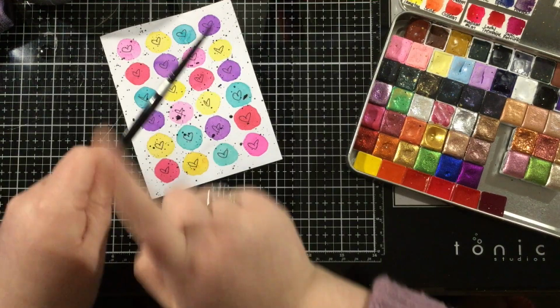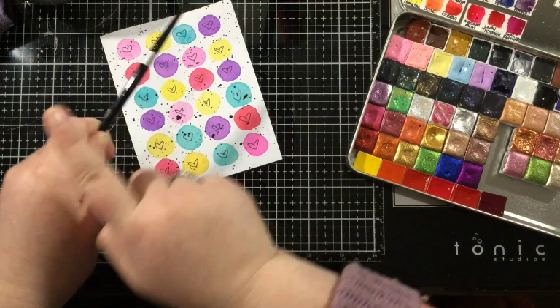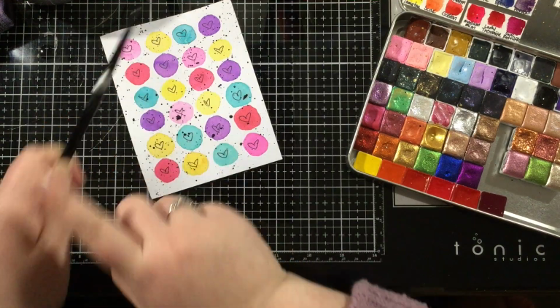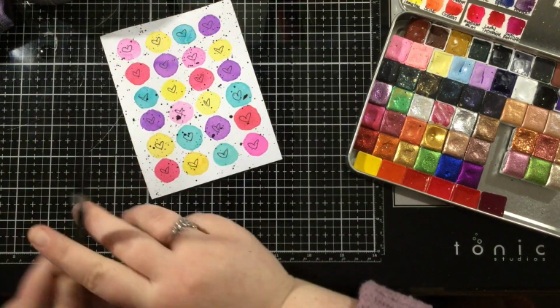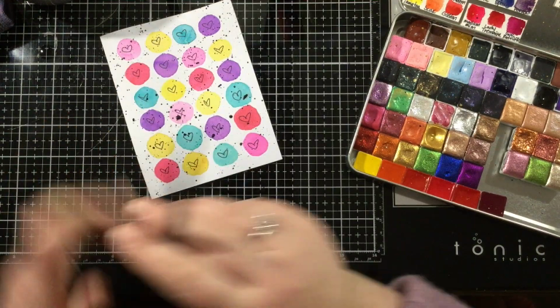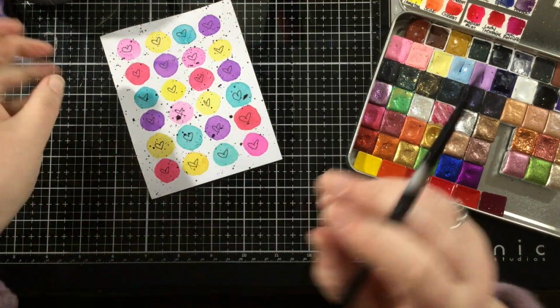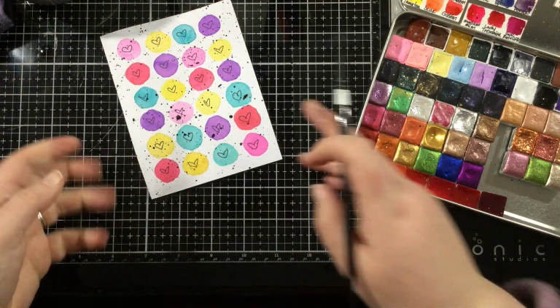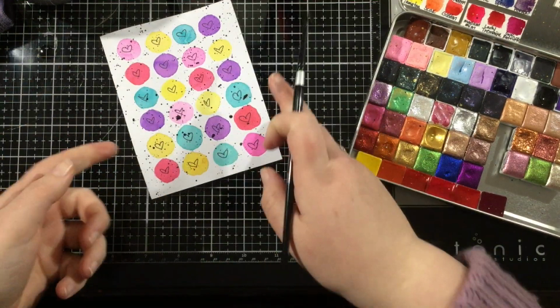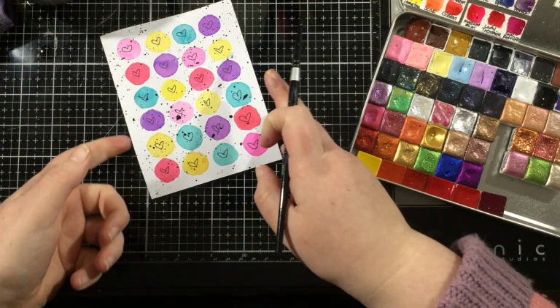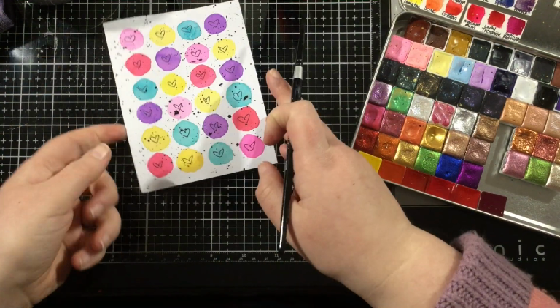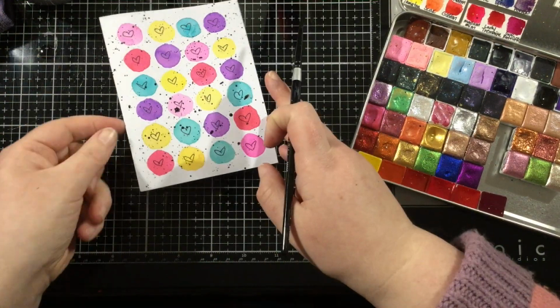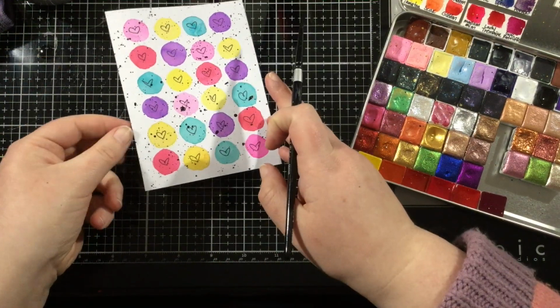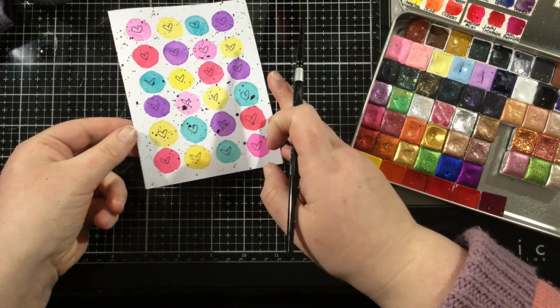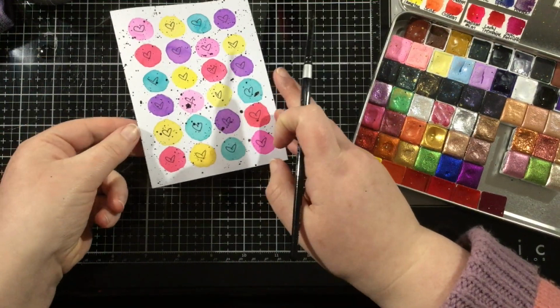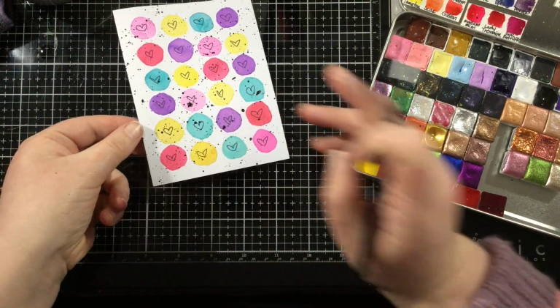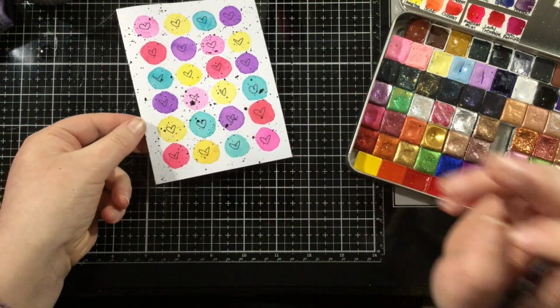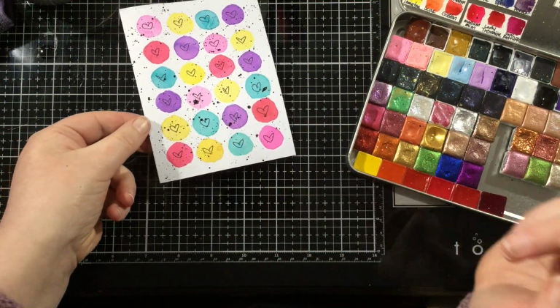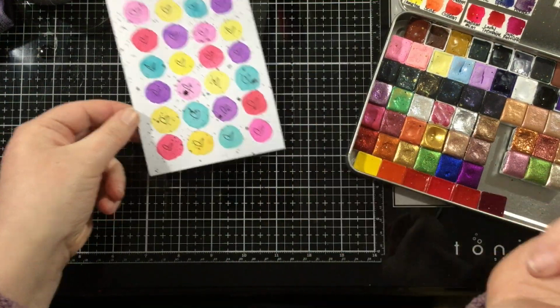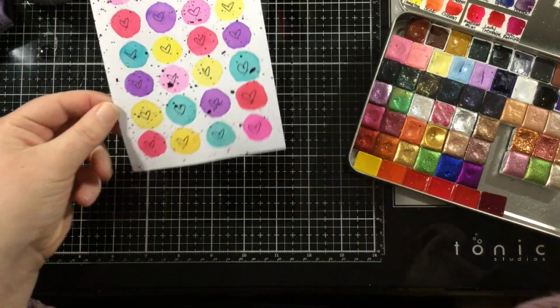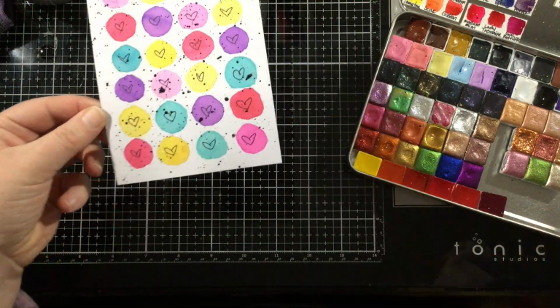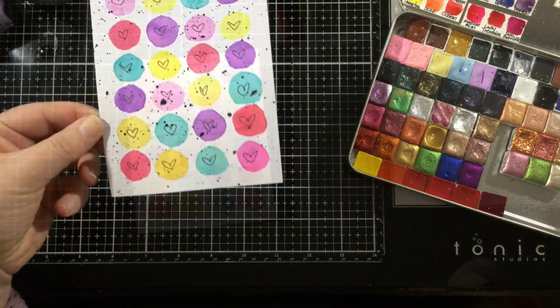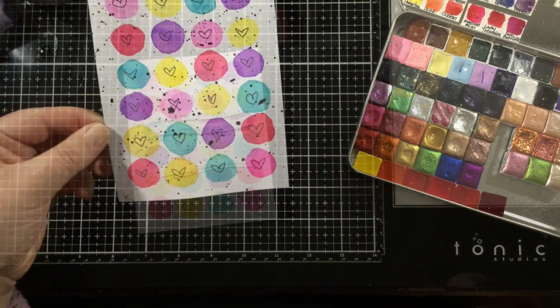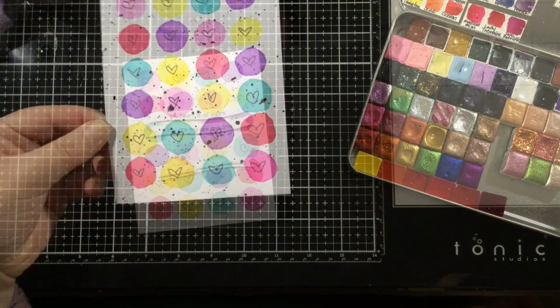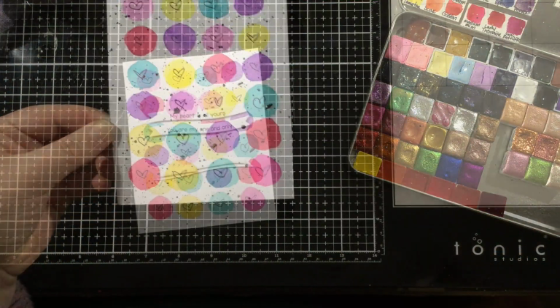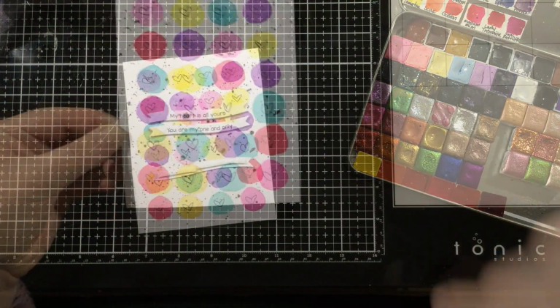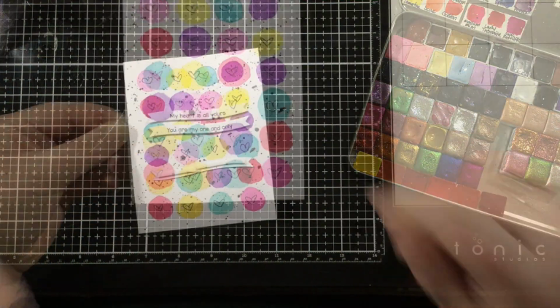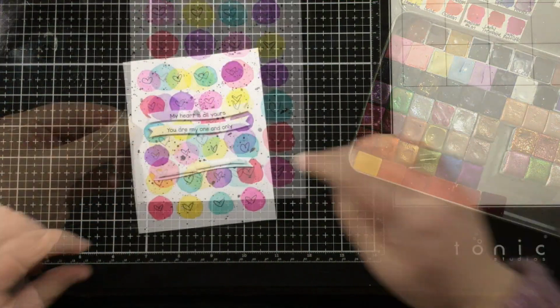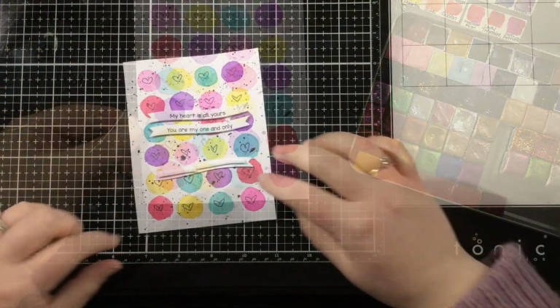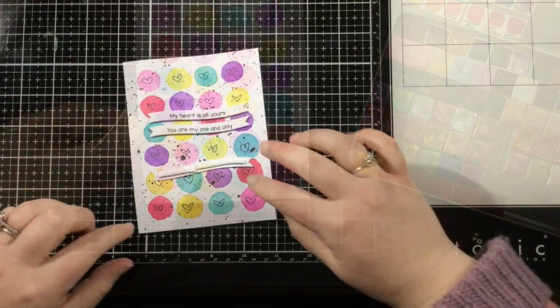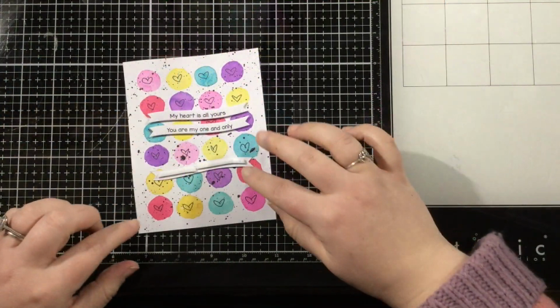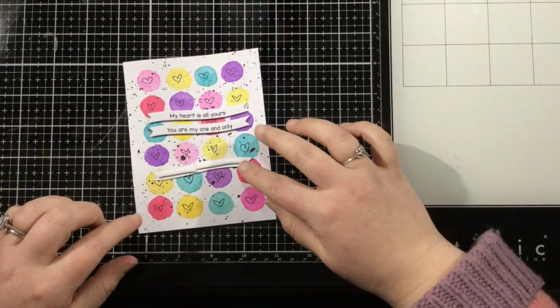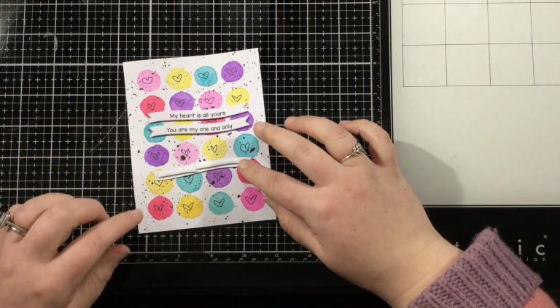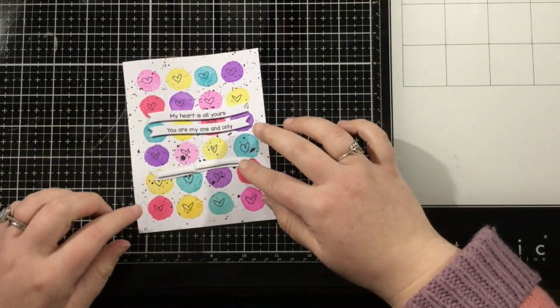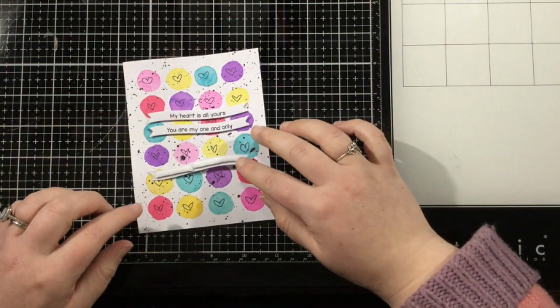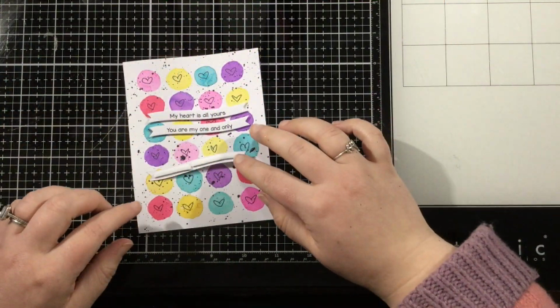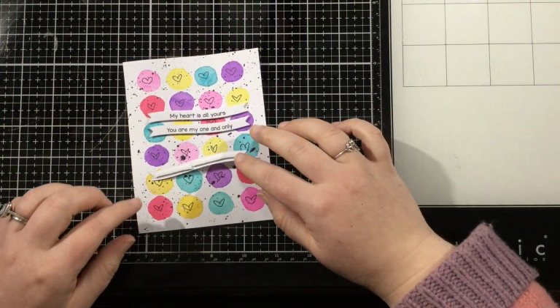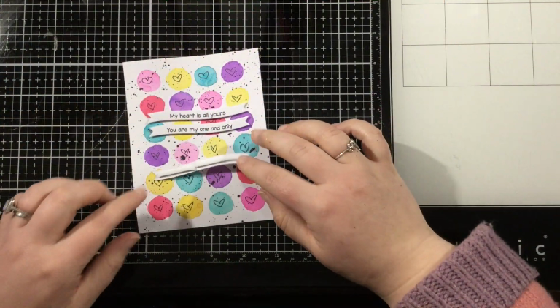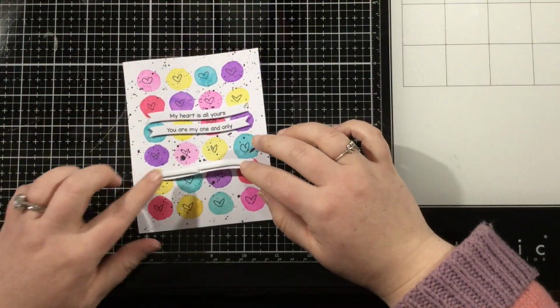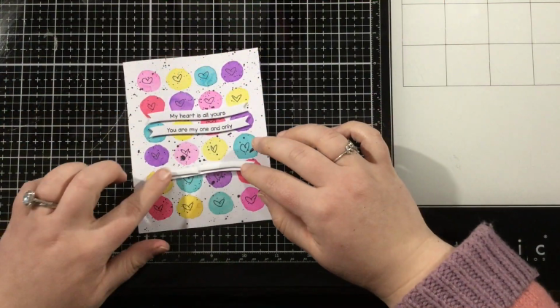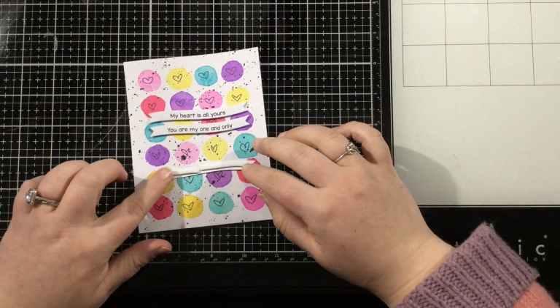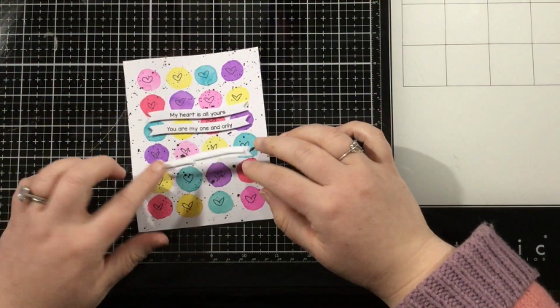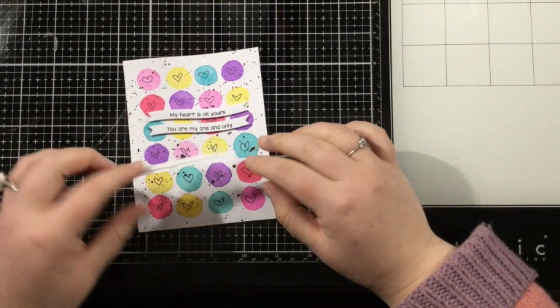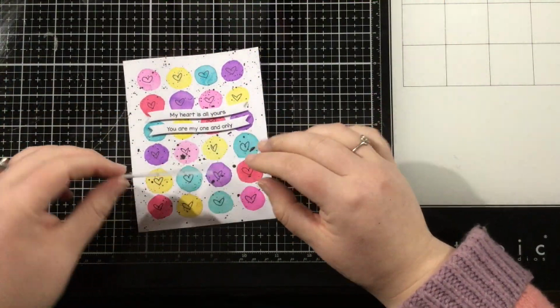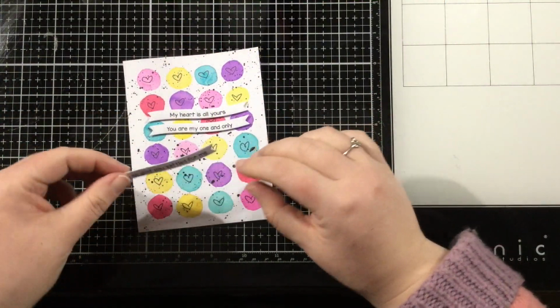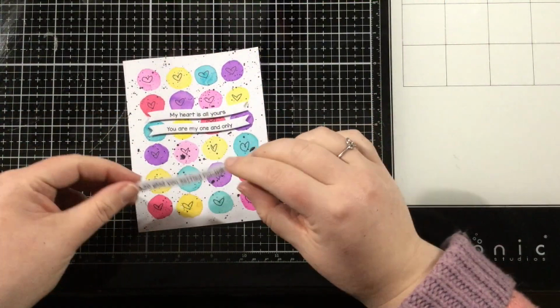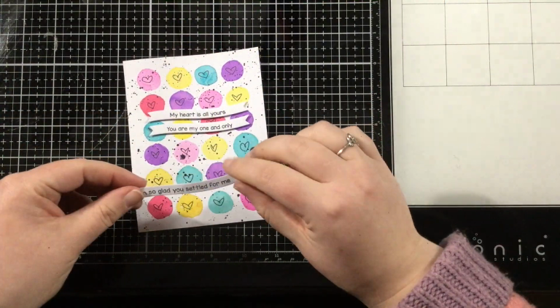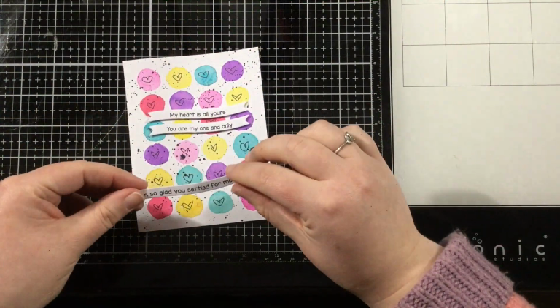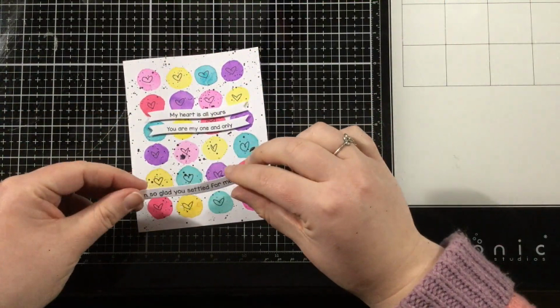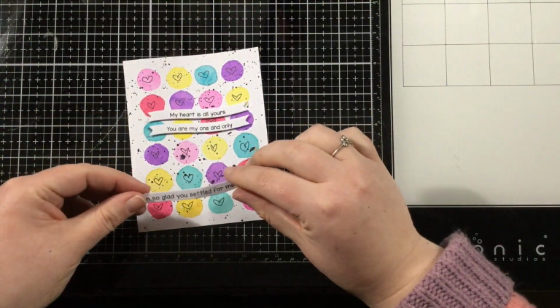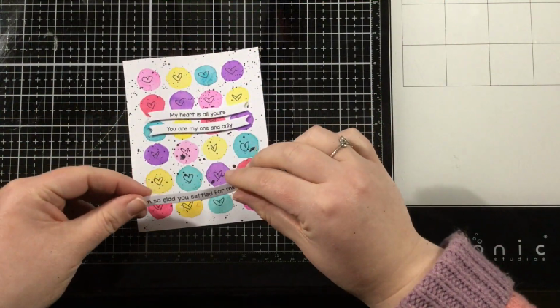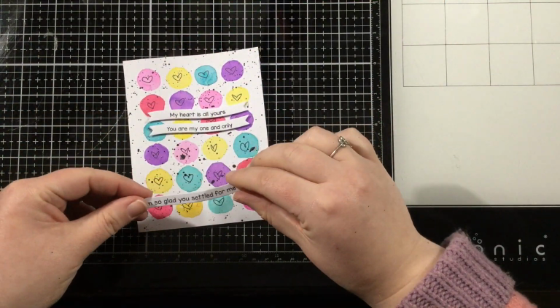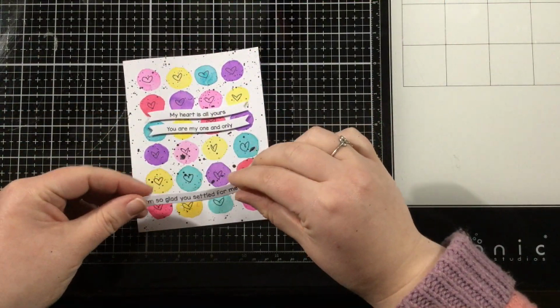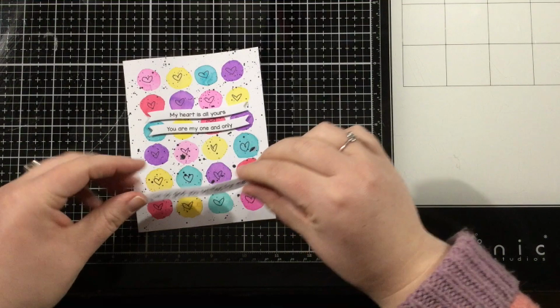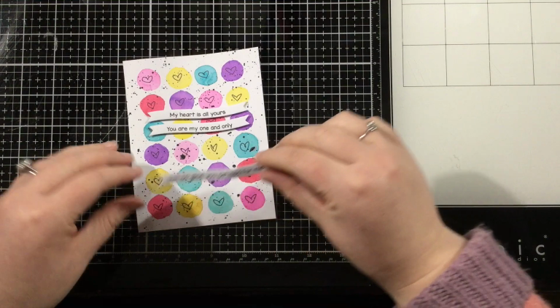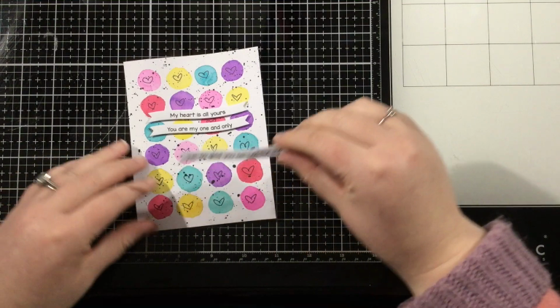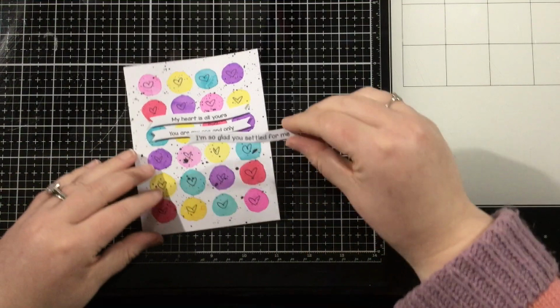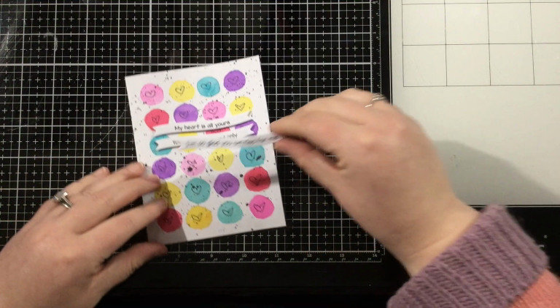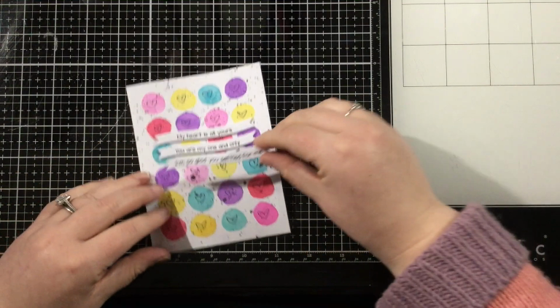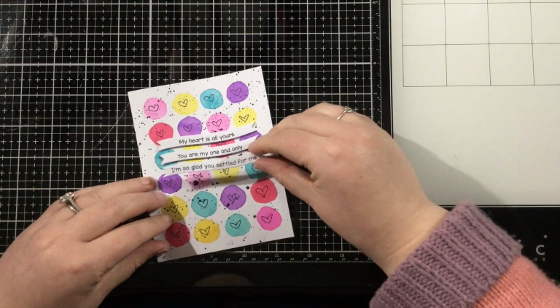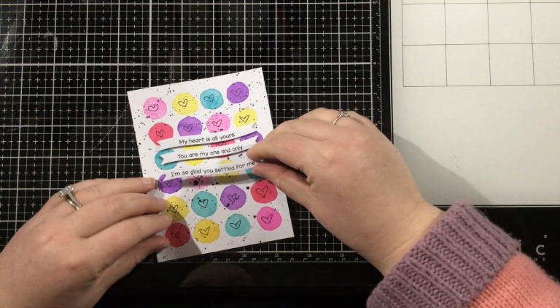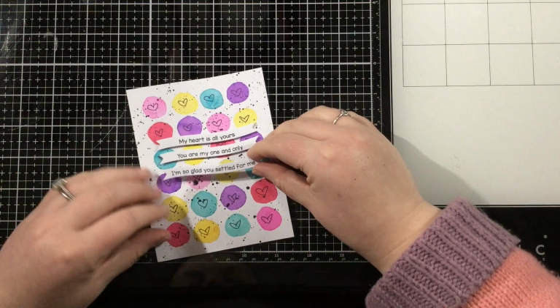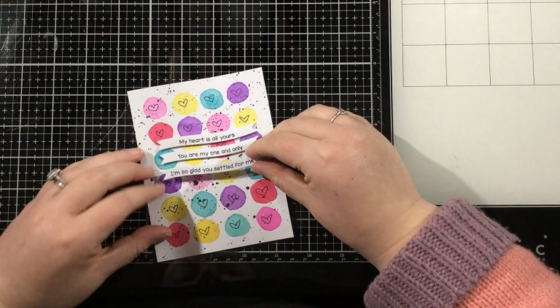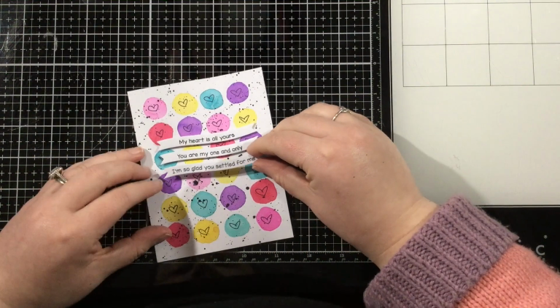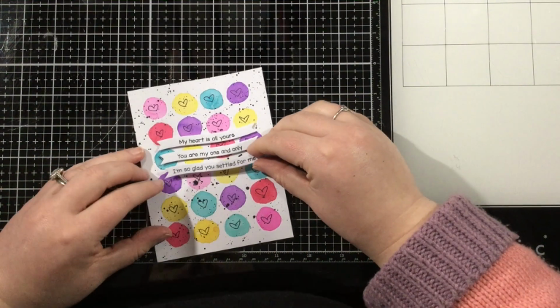This card is almost done. This is my background — I'm going to heat set that and that'll be done. All that's left is to add a sentiment.